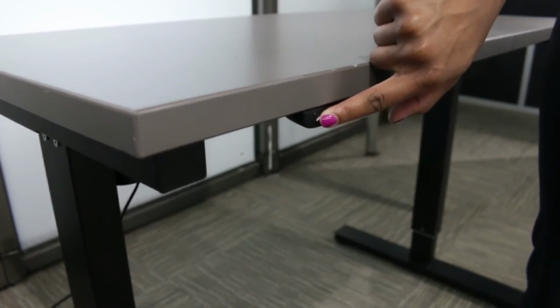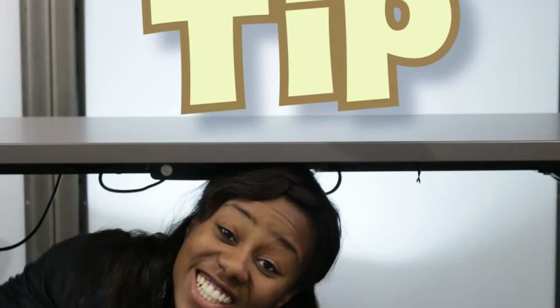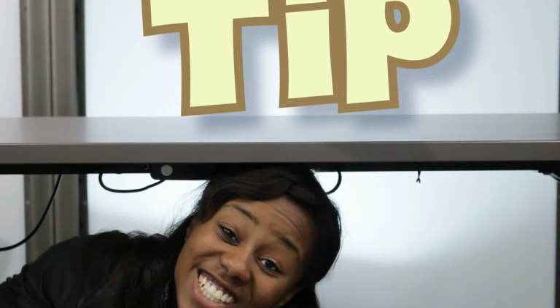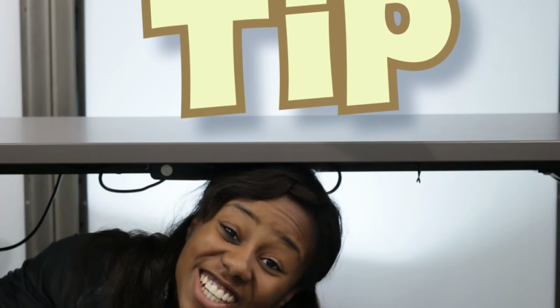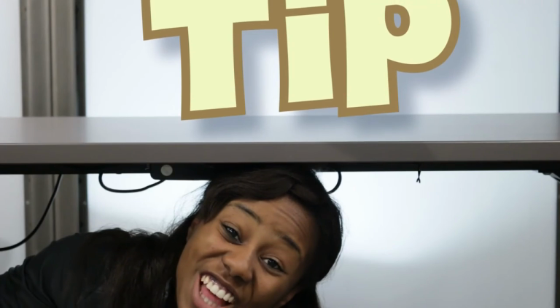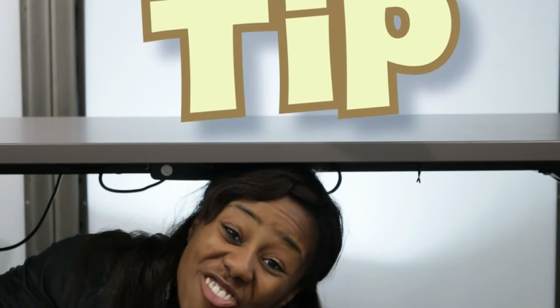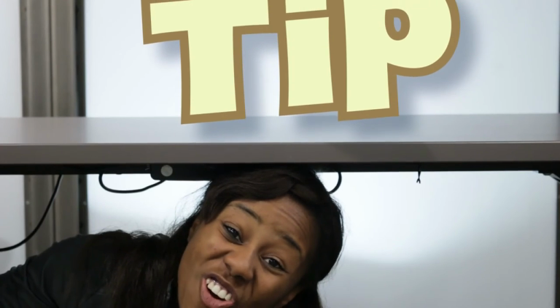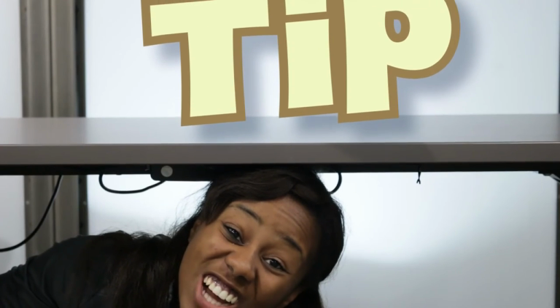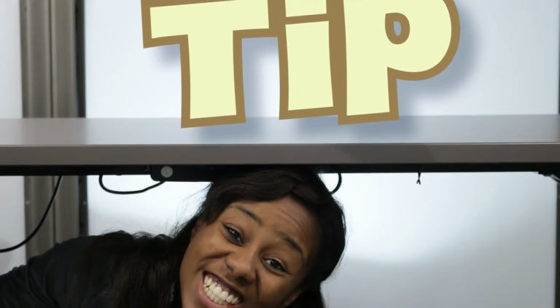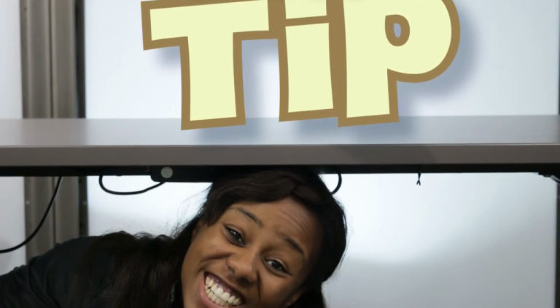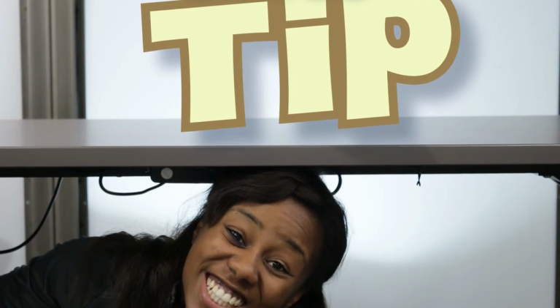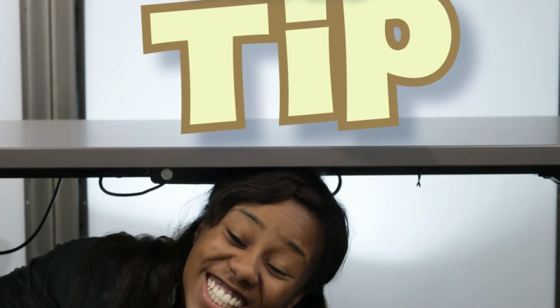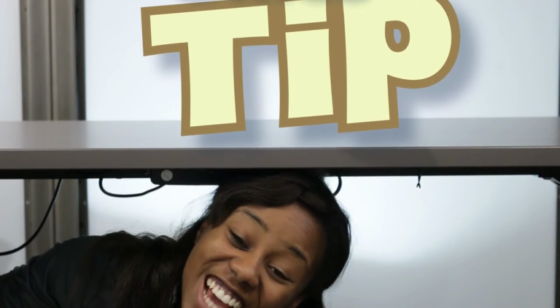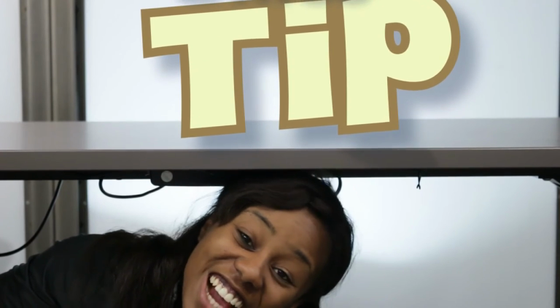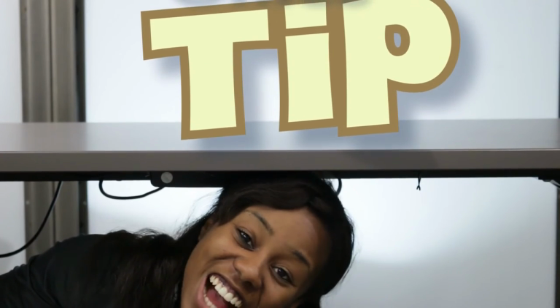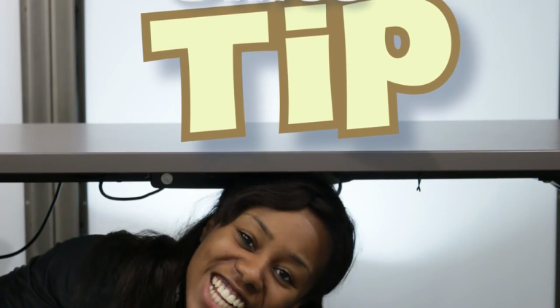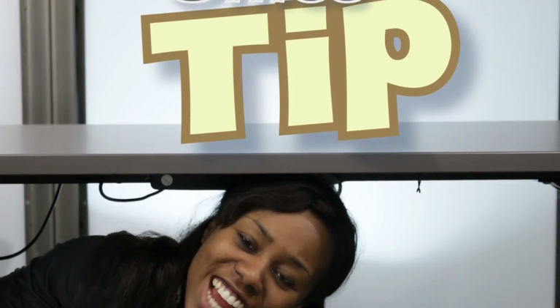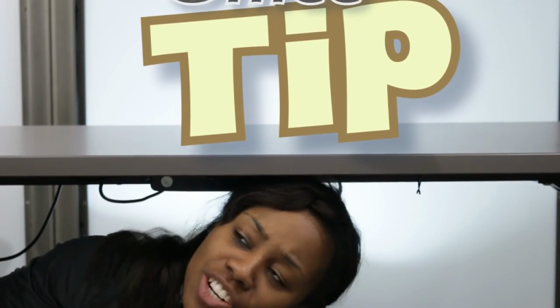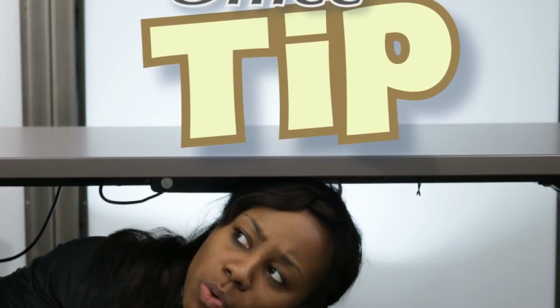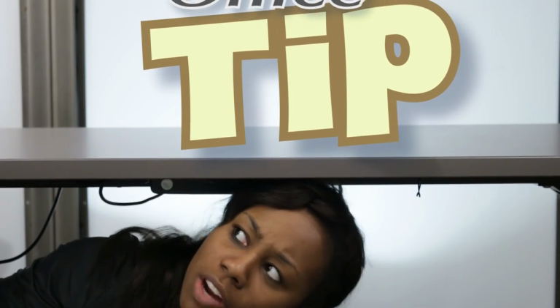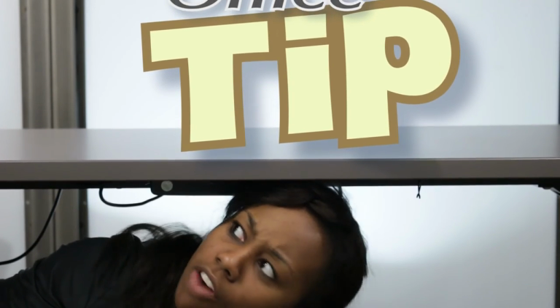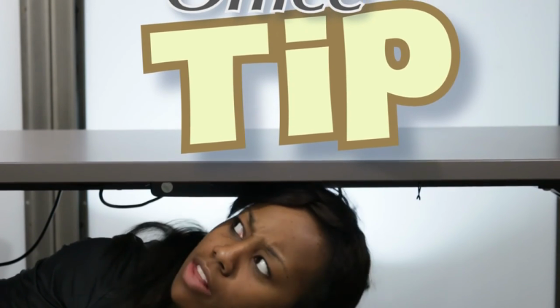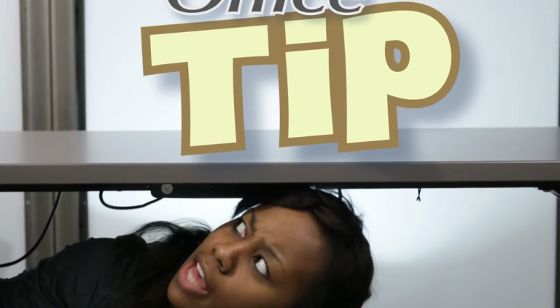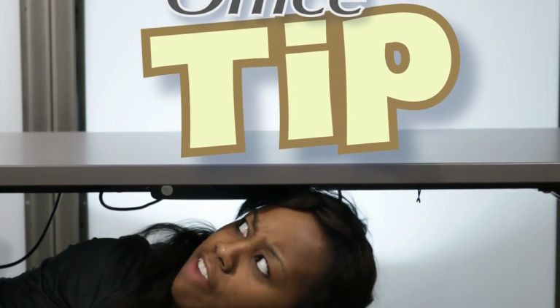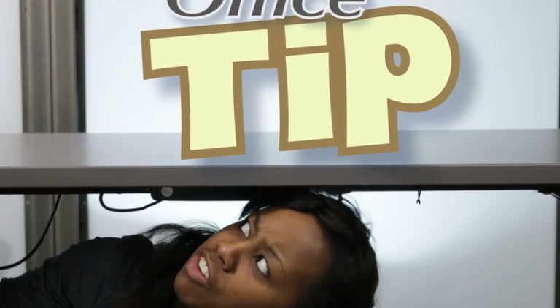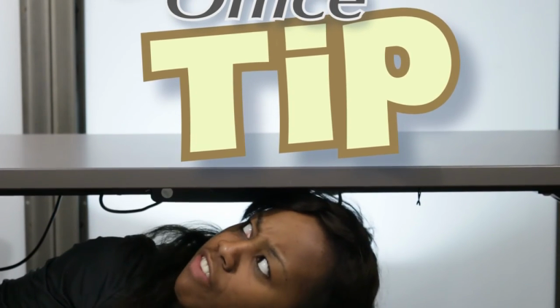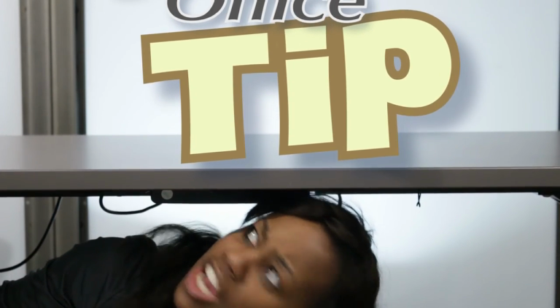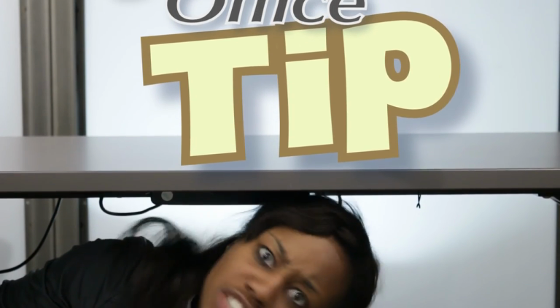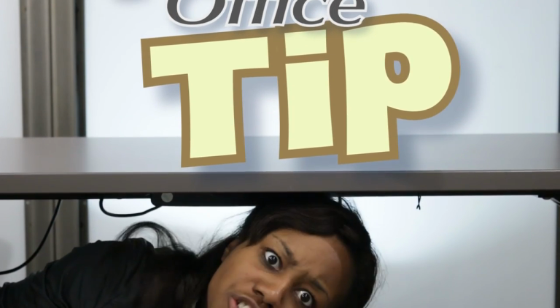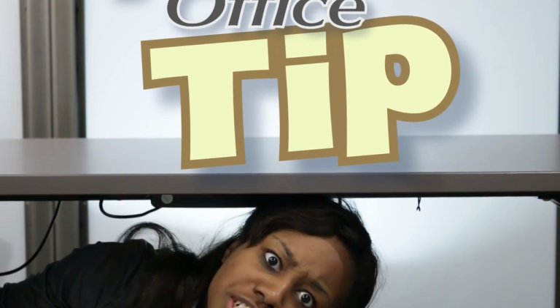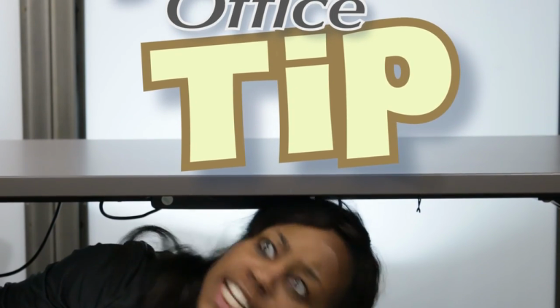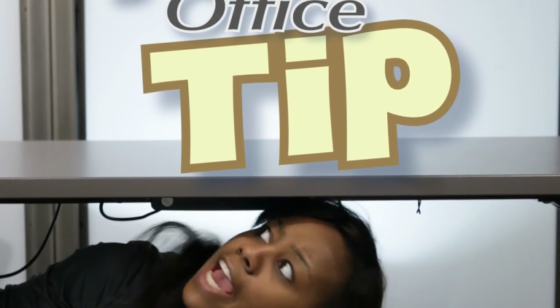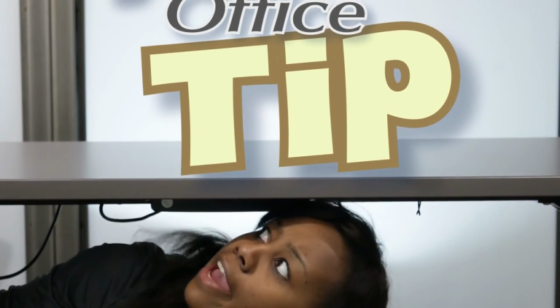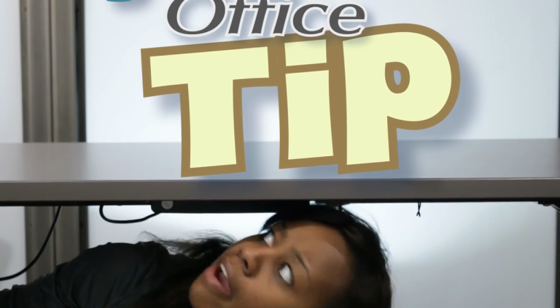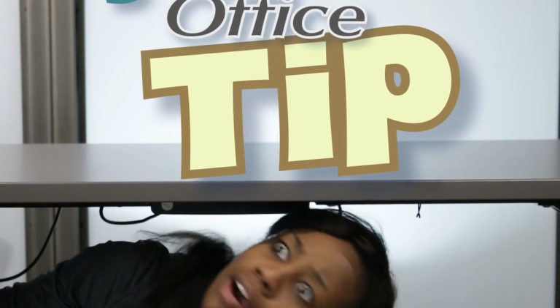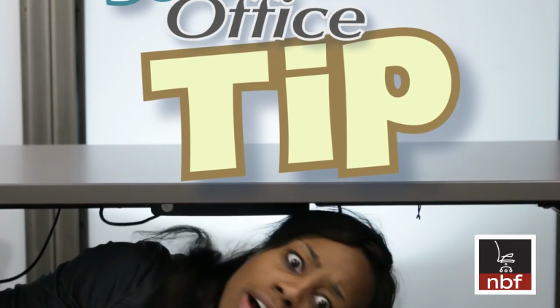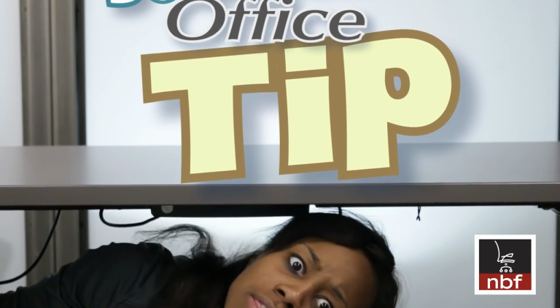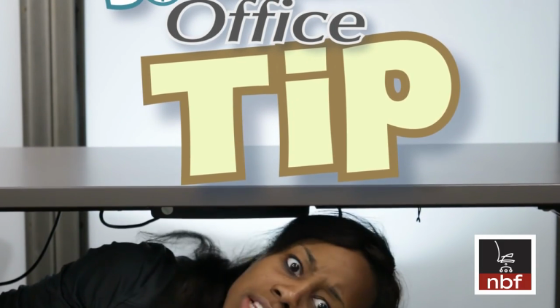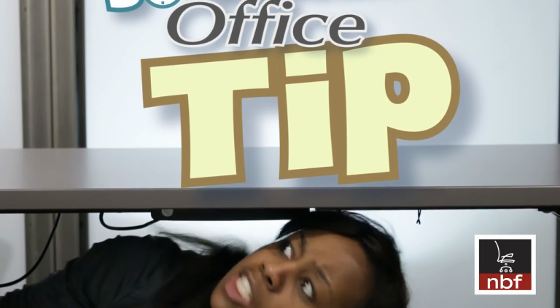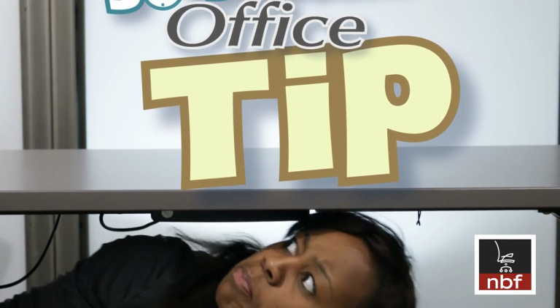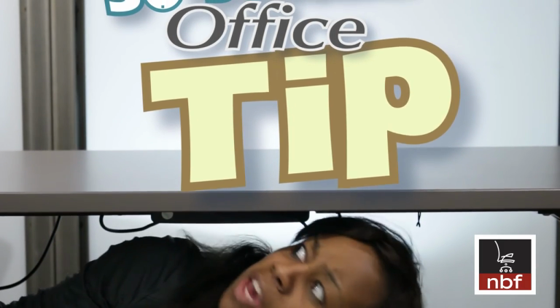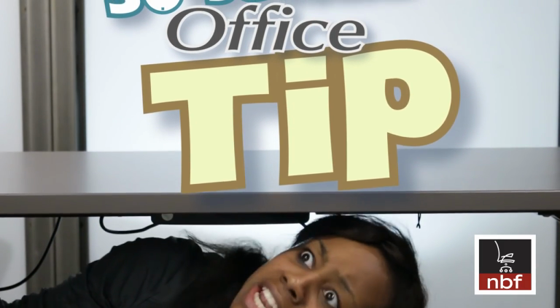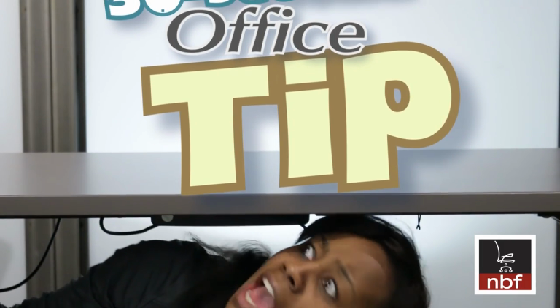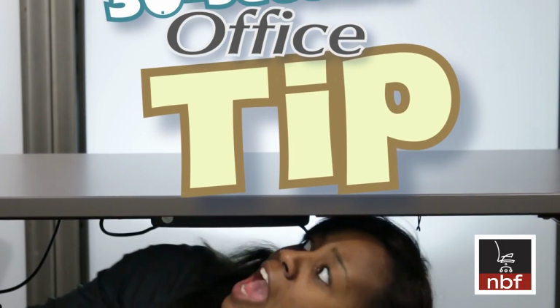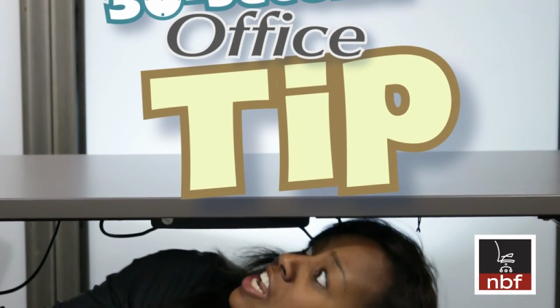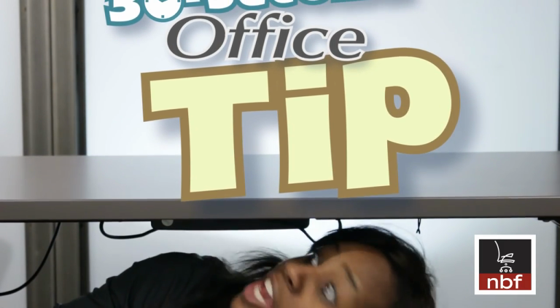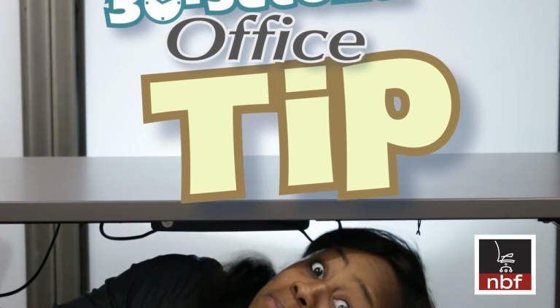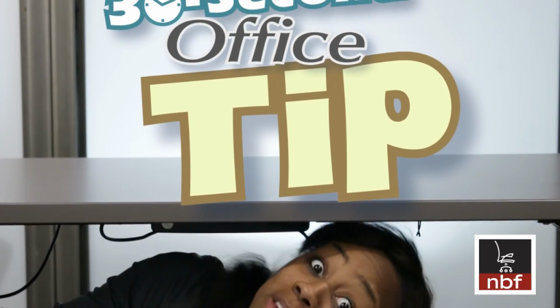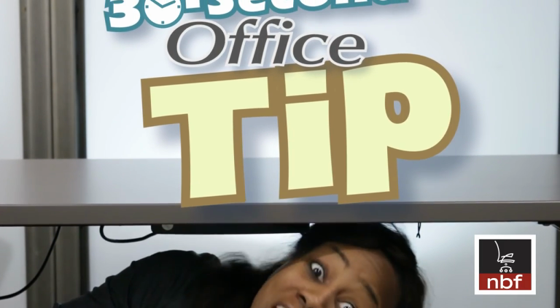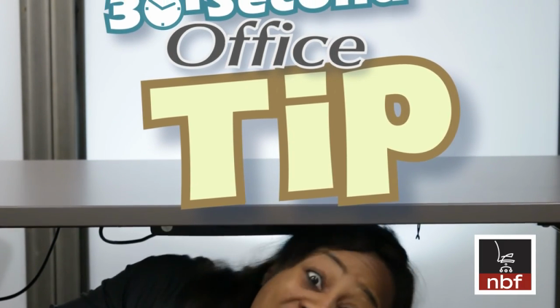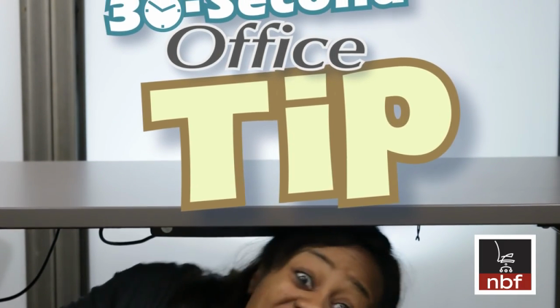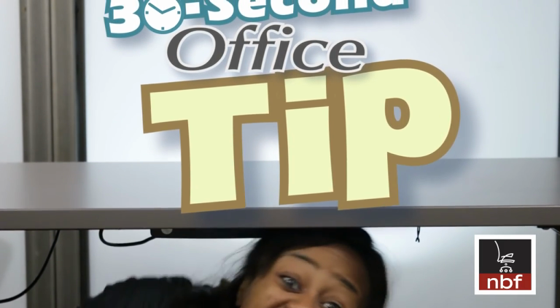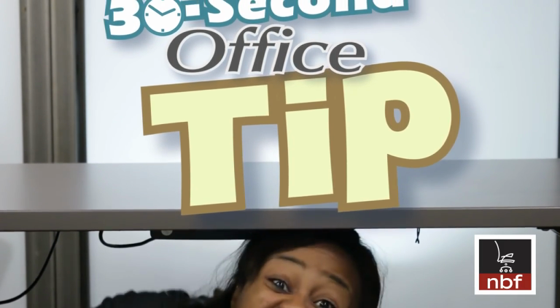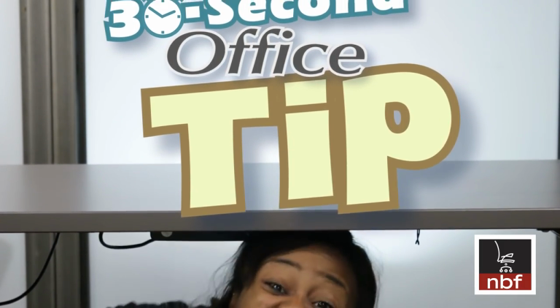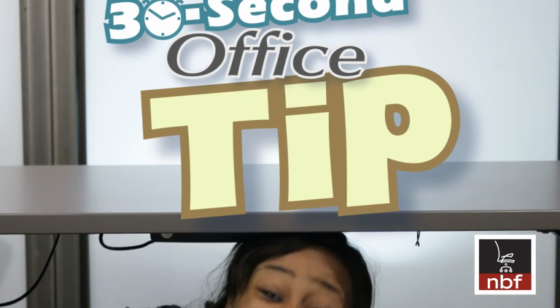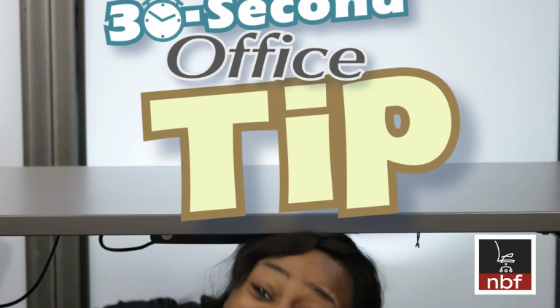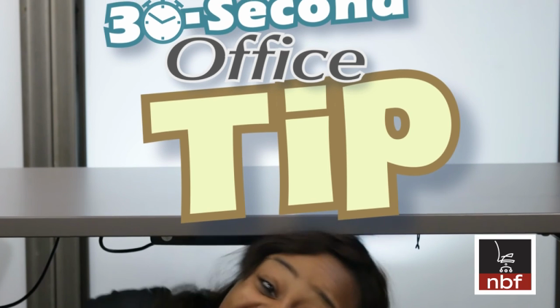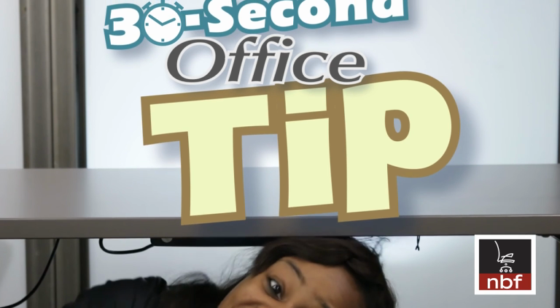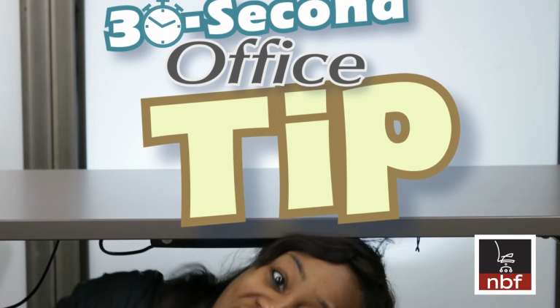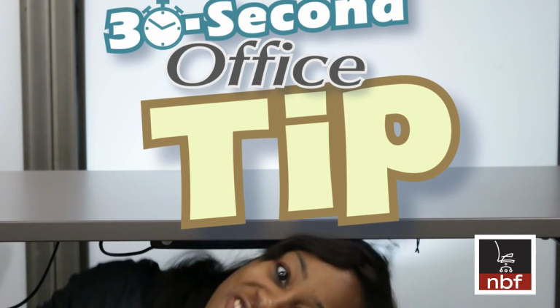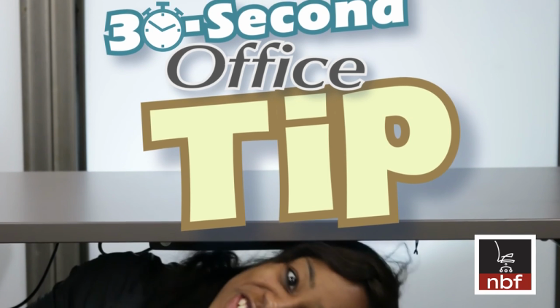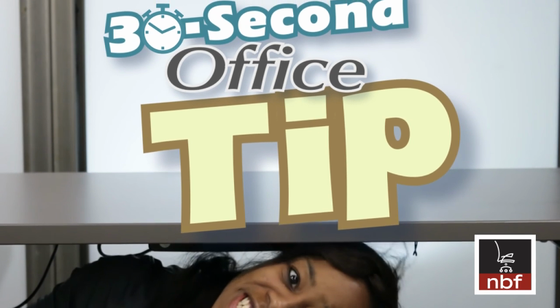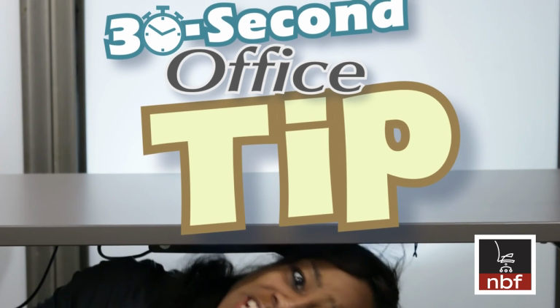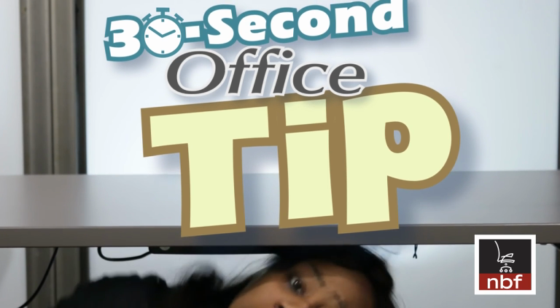Still have questions? Contact one of our Live Advisors today. This has been an MBF 30 Second Office Tip!